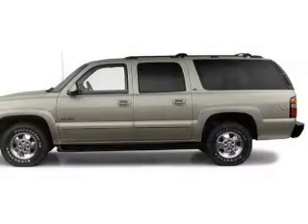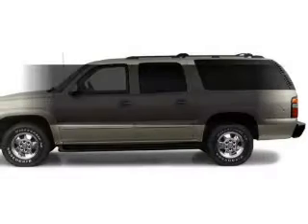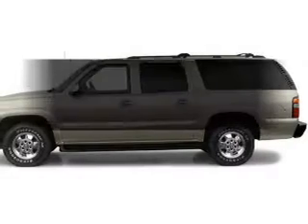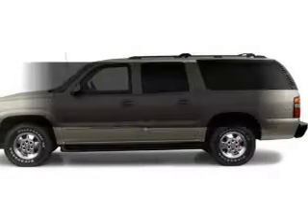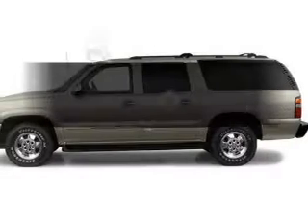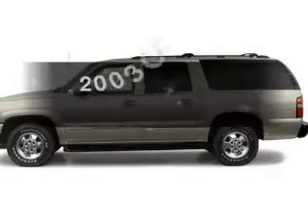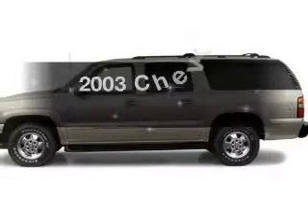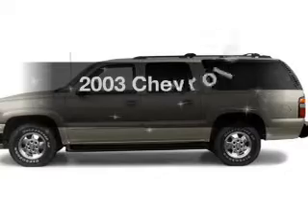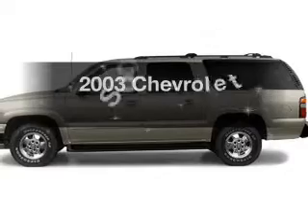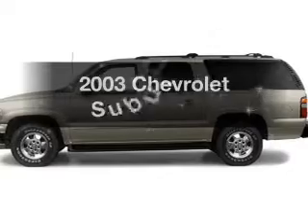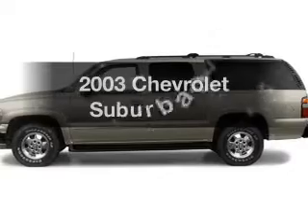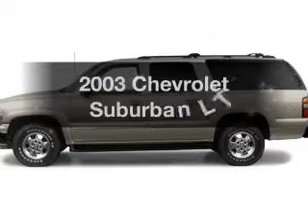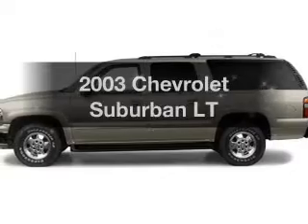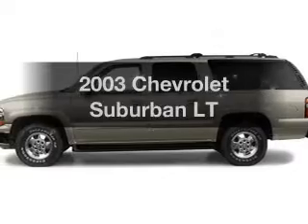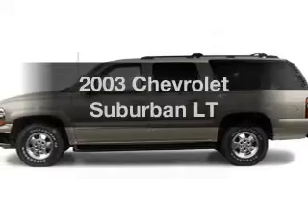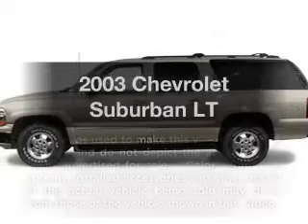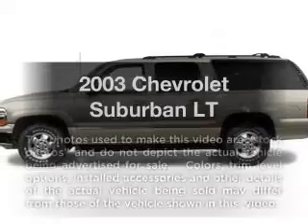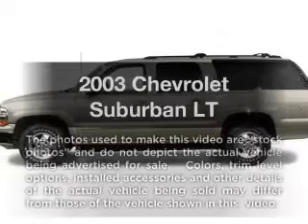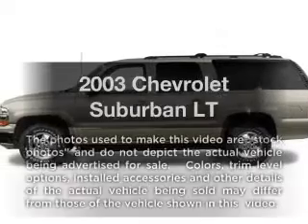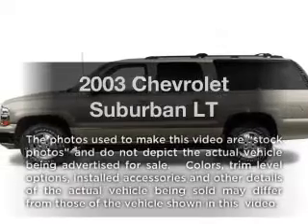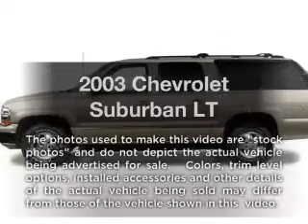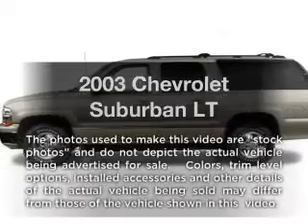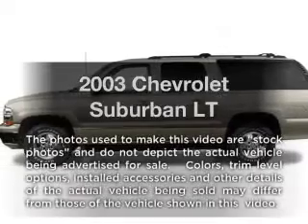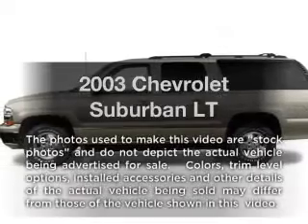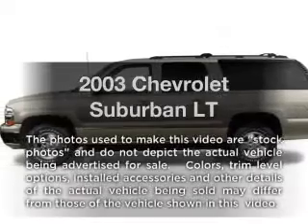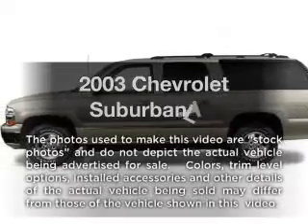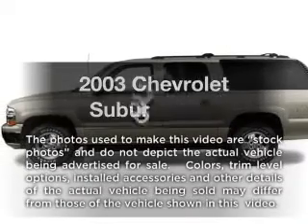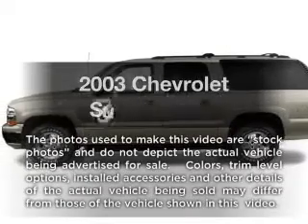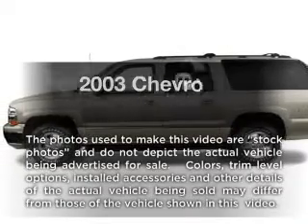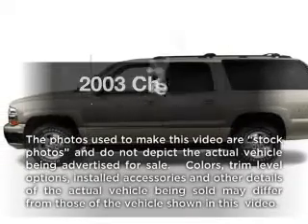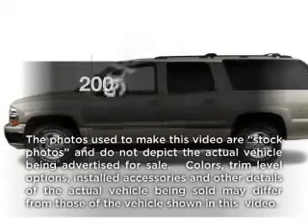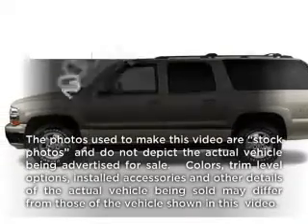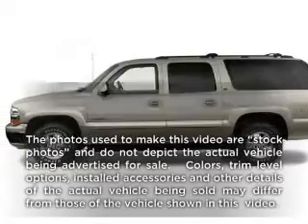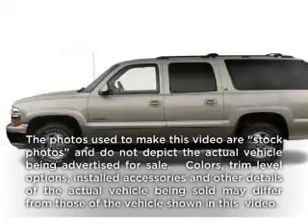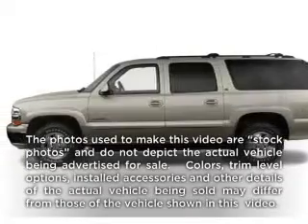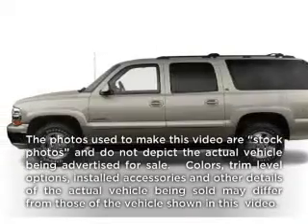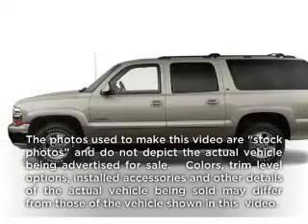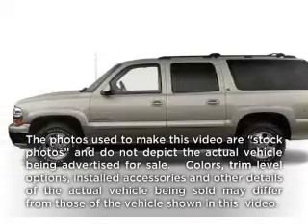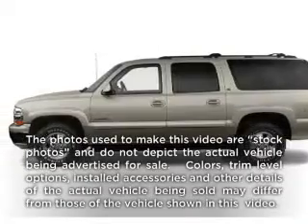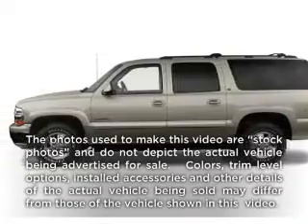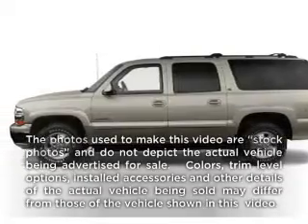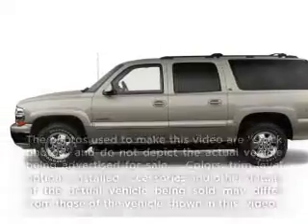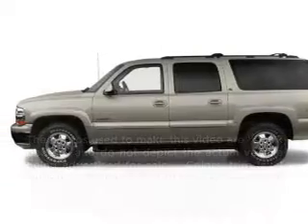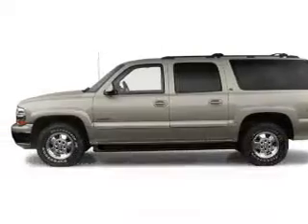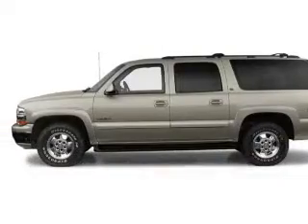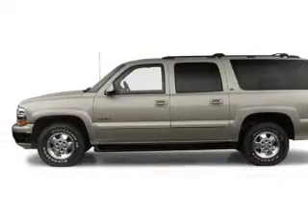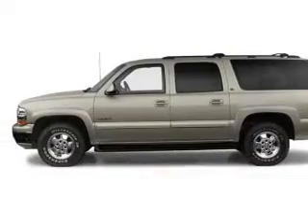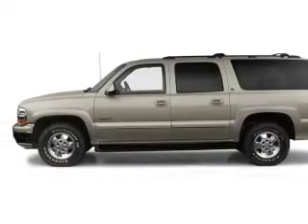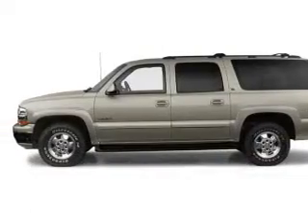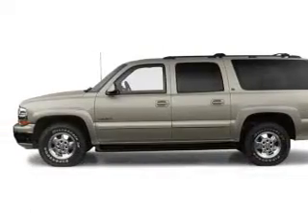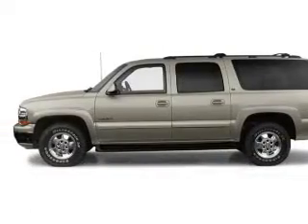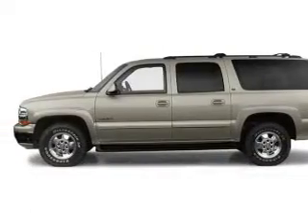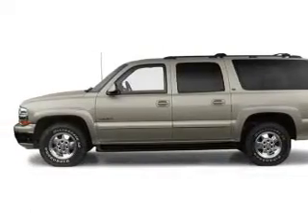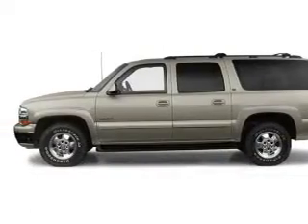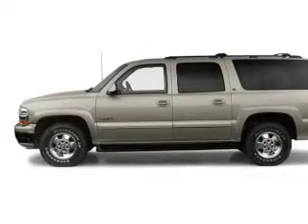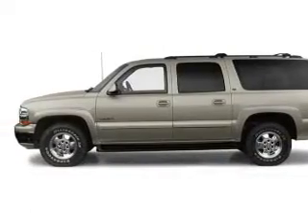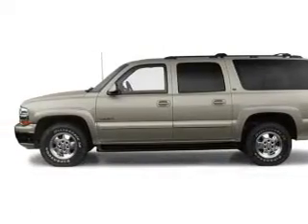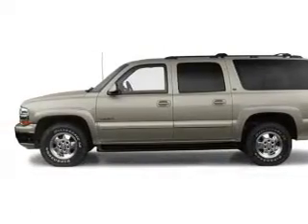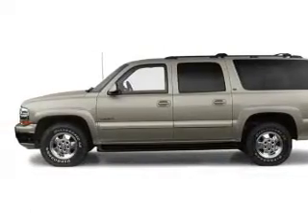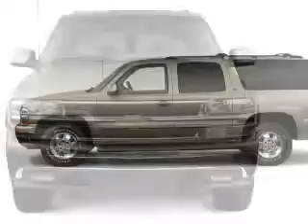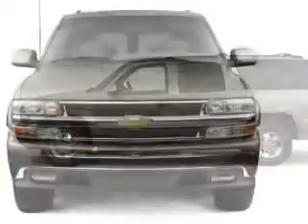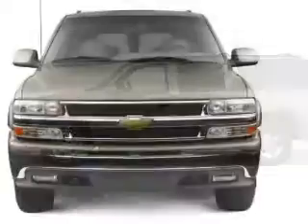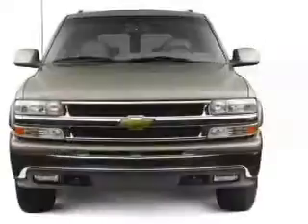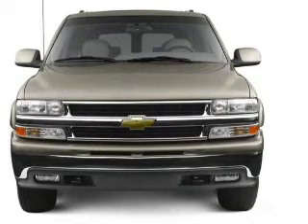Check out this 2003 Chevrolet Suburban. If you're looking for a first-rate auto, this one could be yours today.